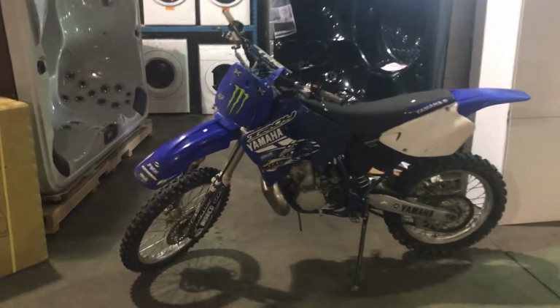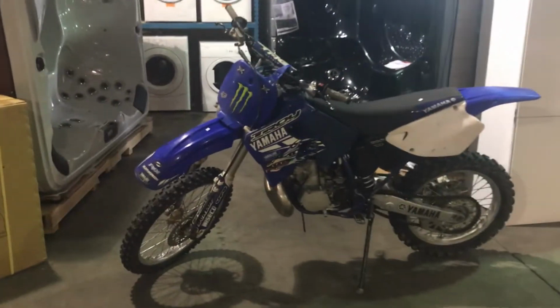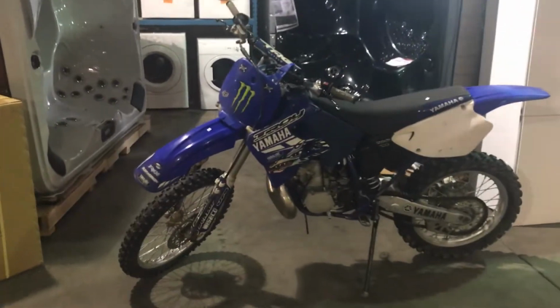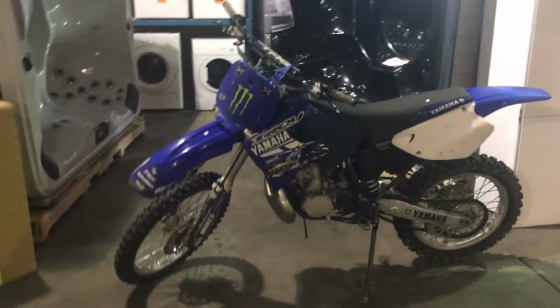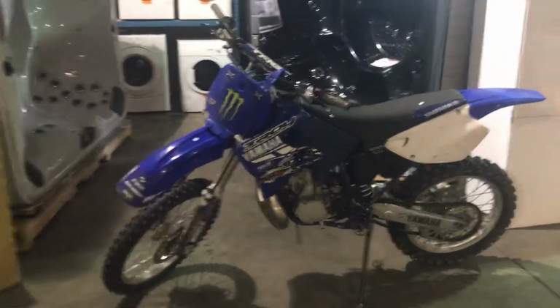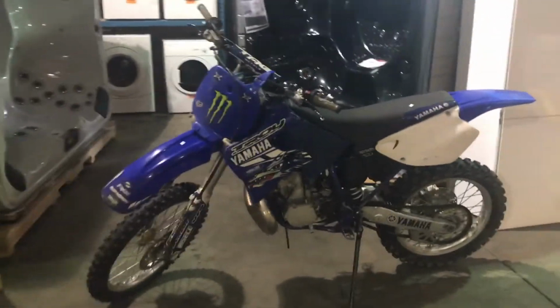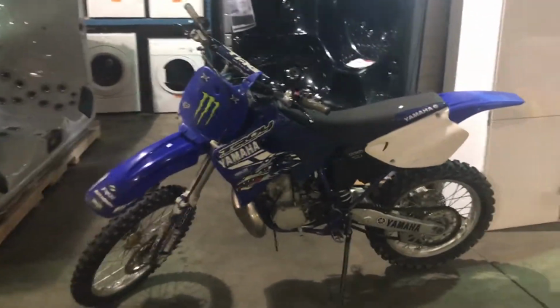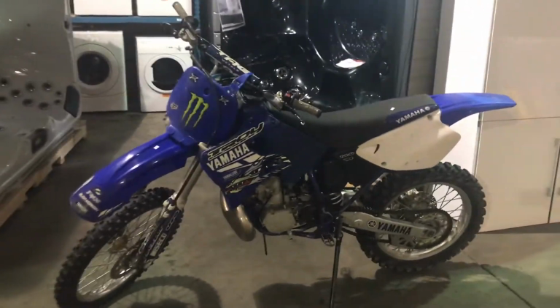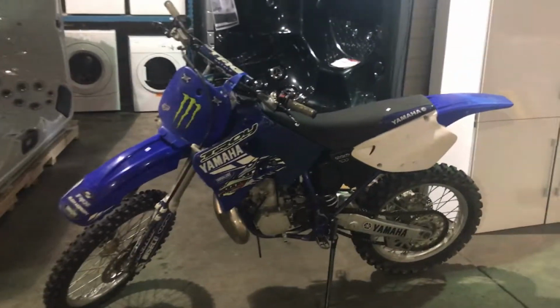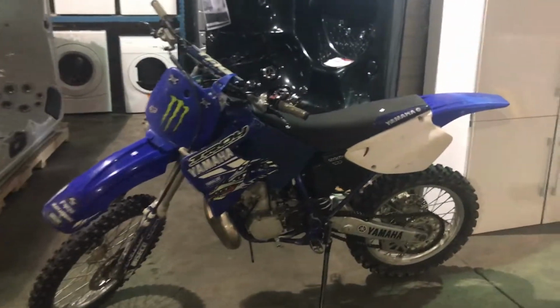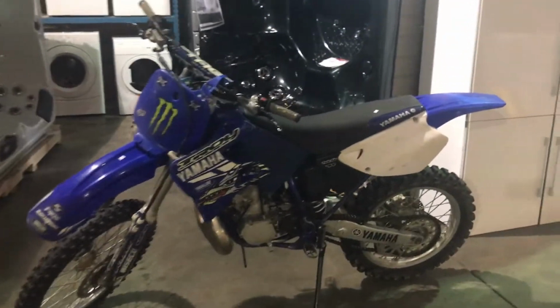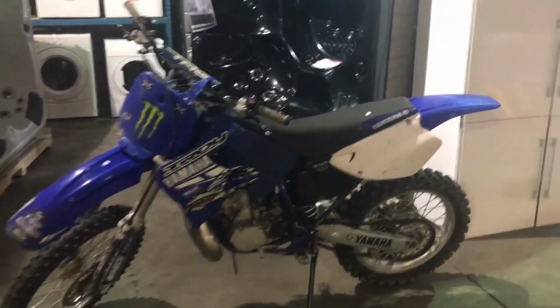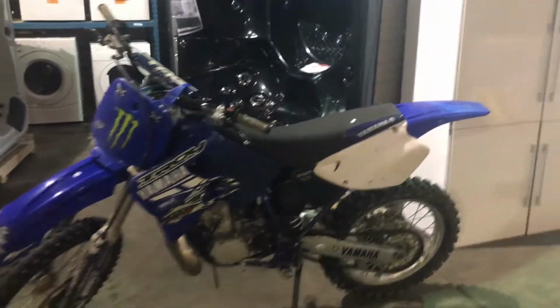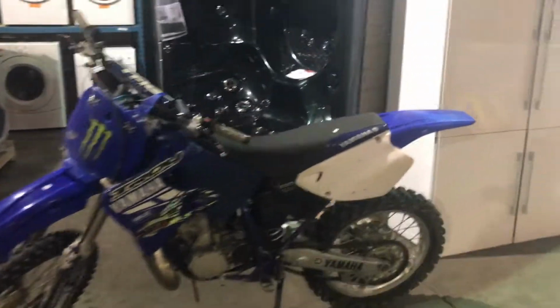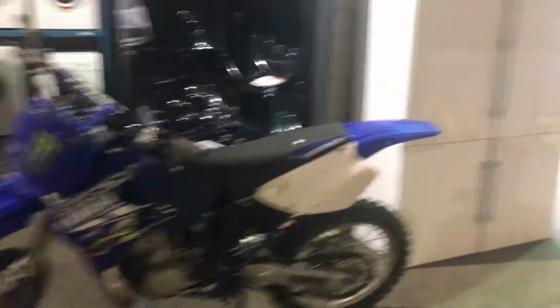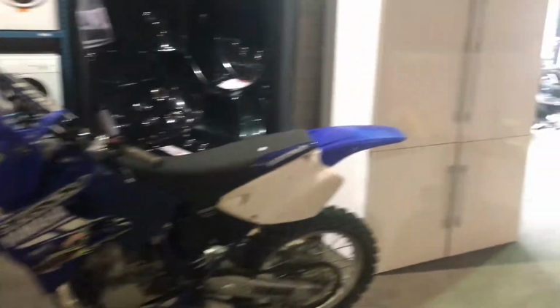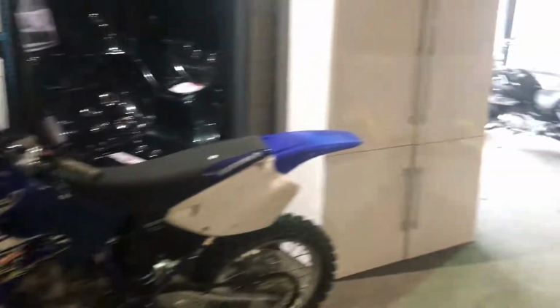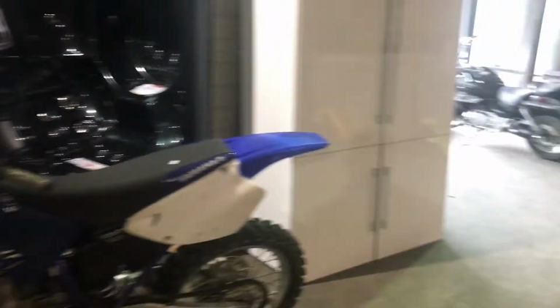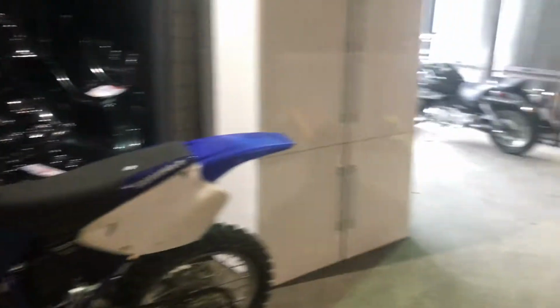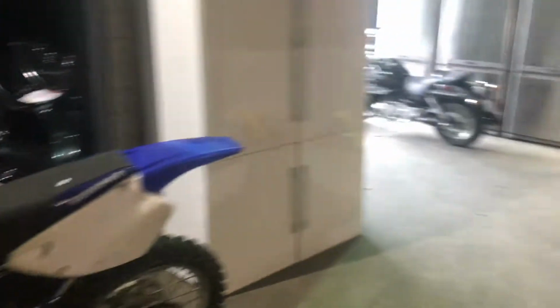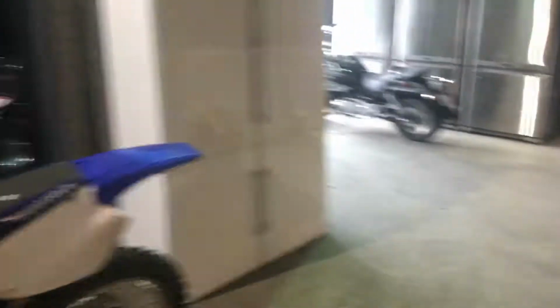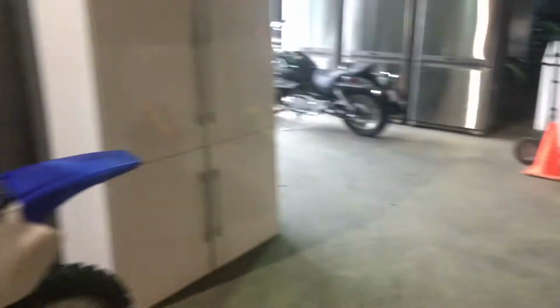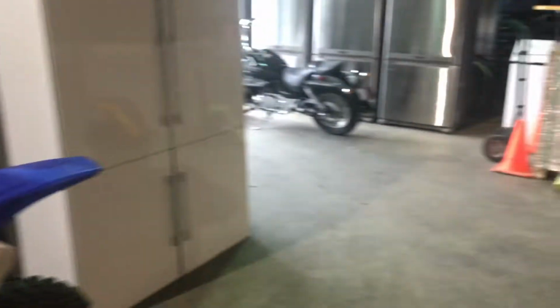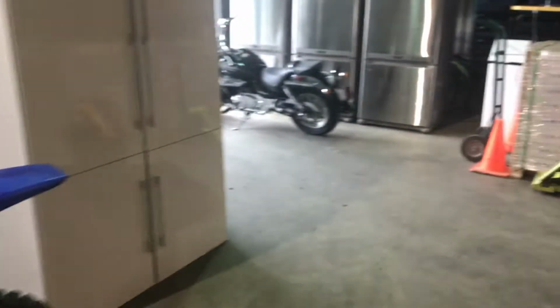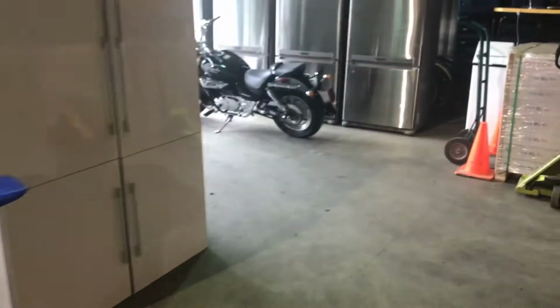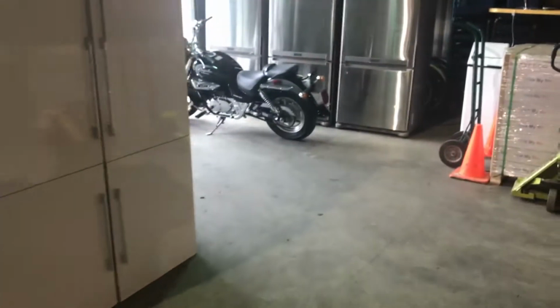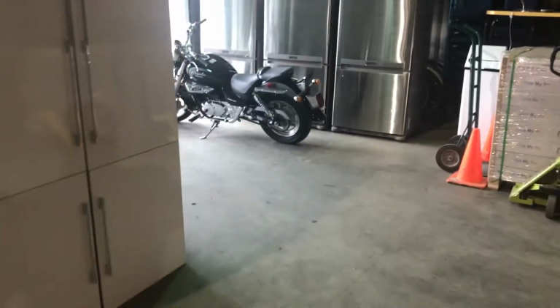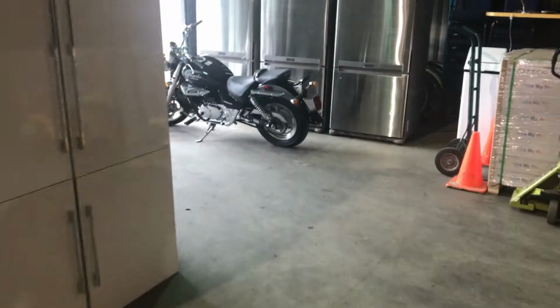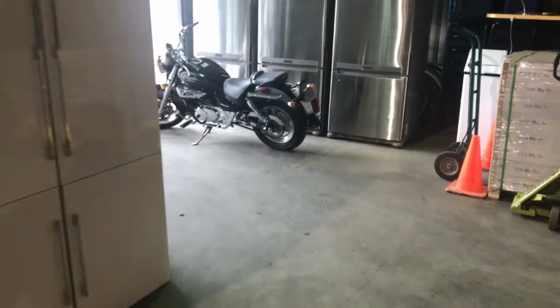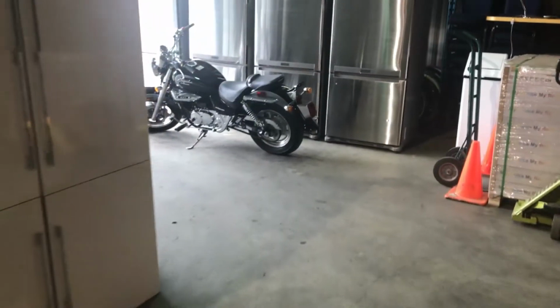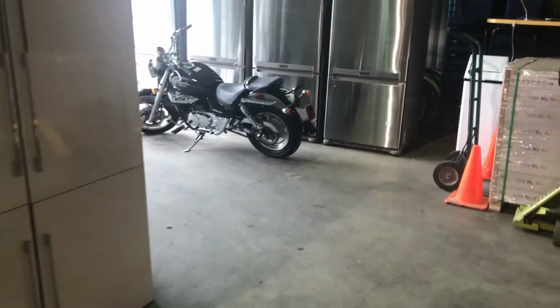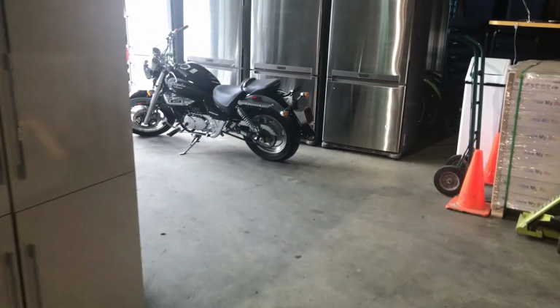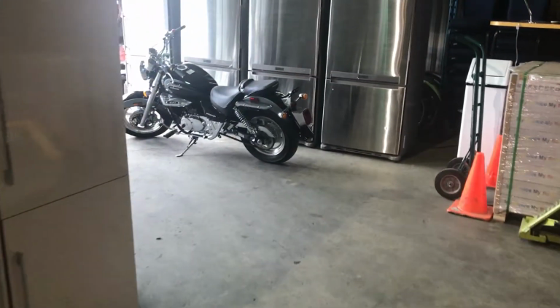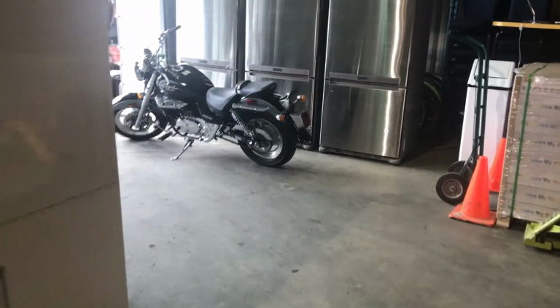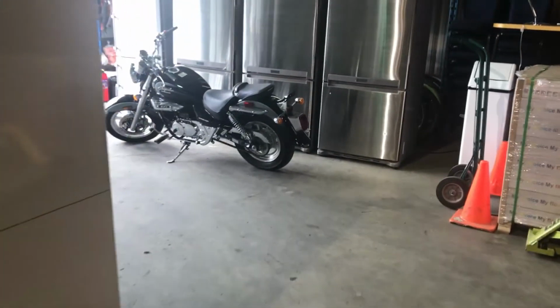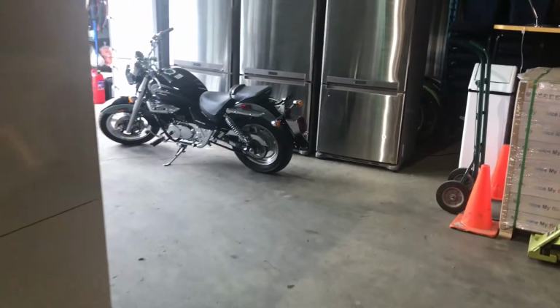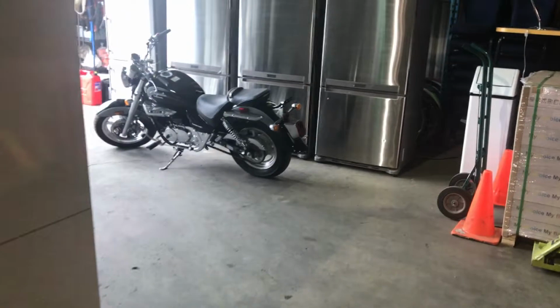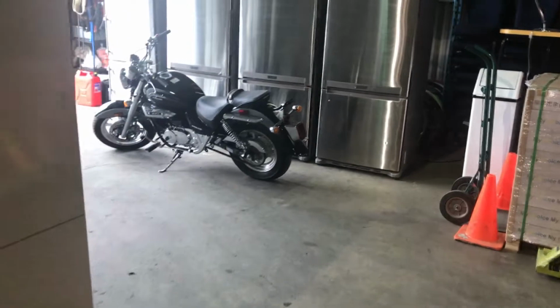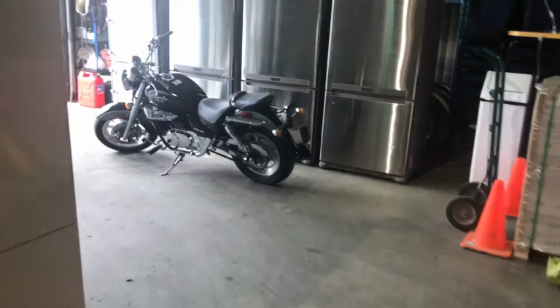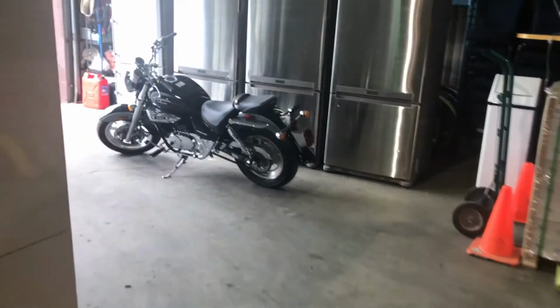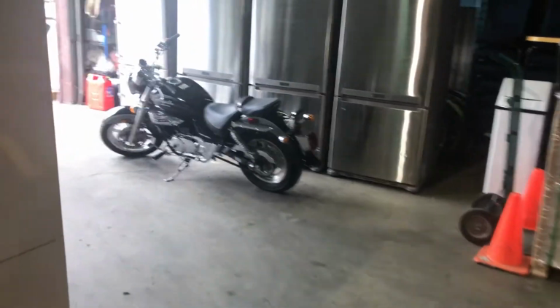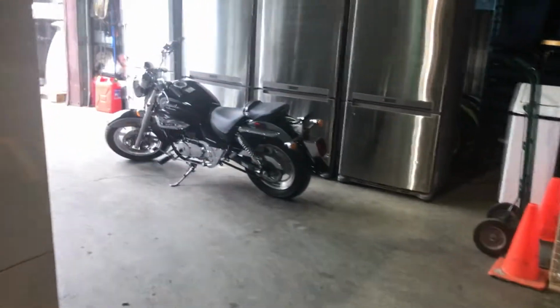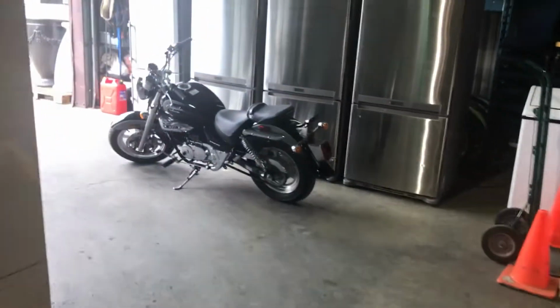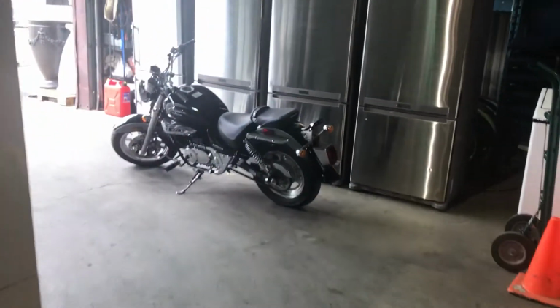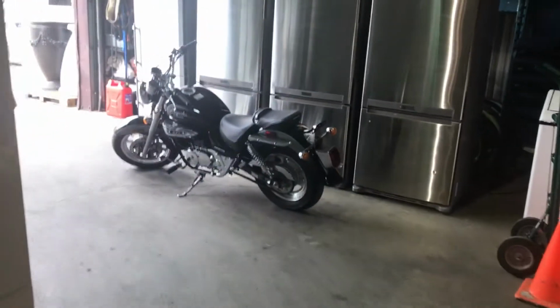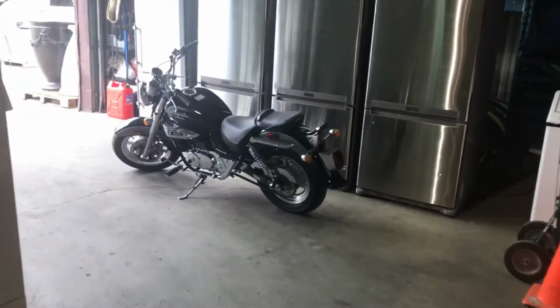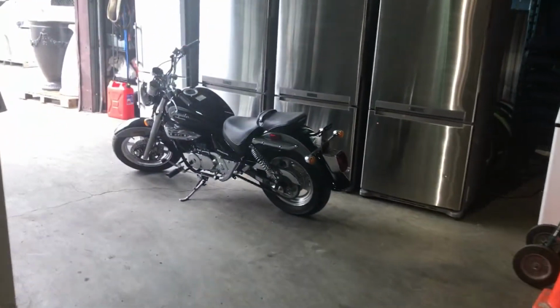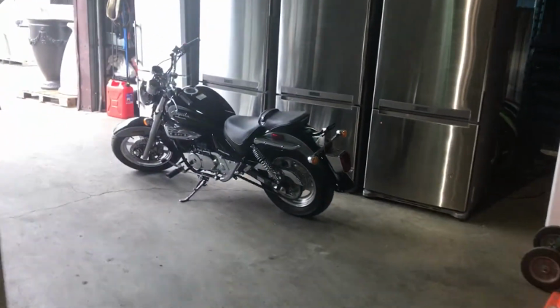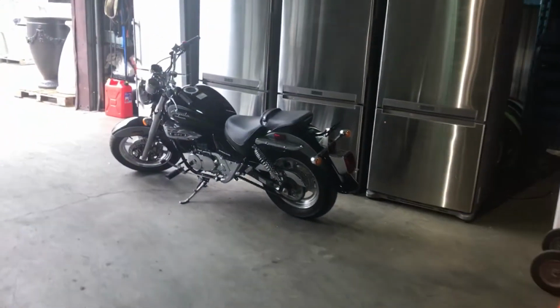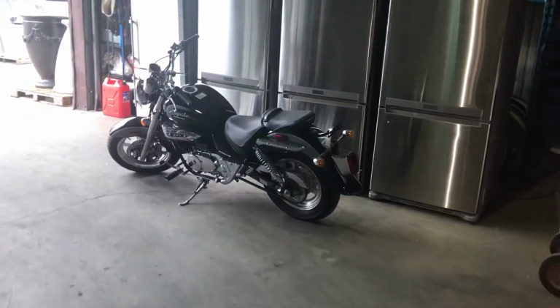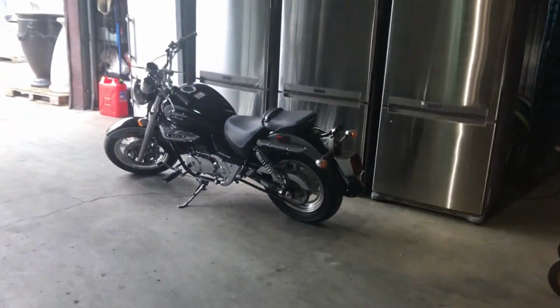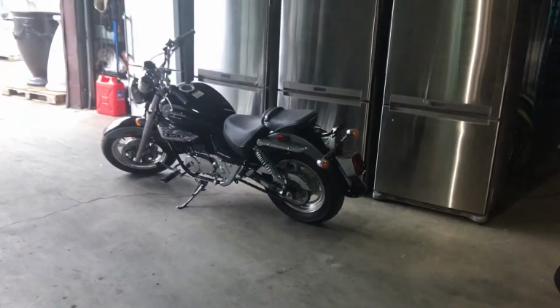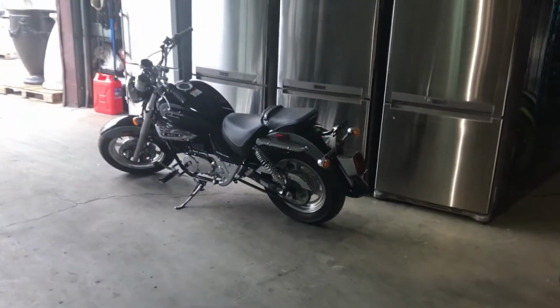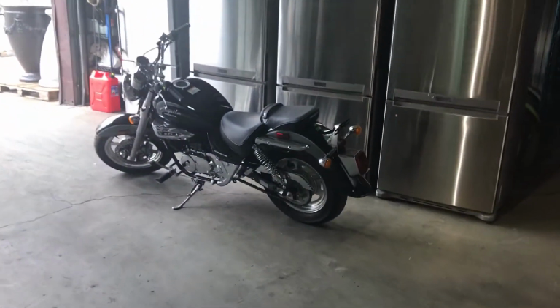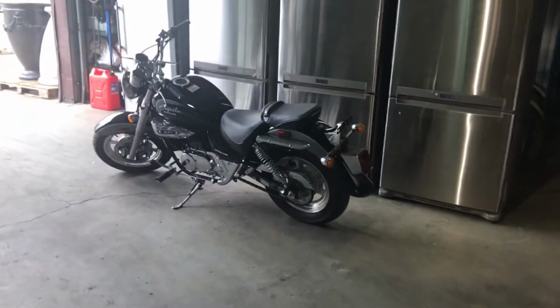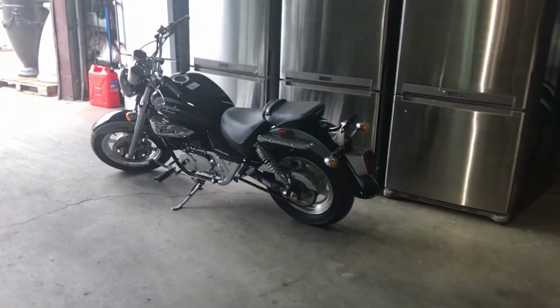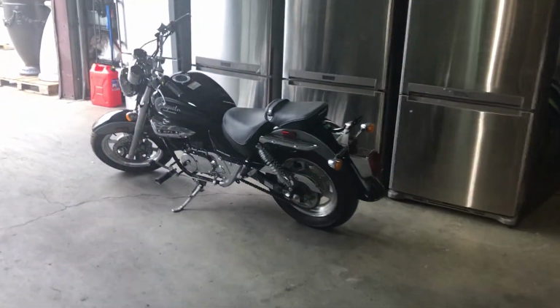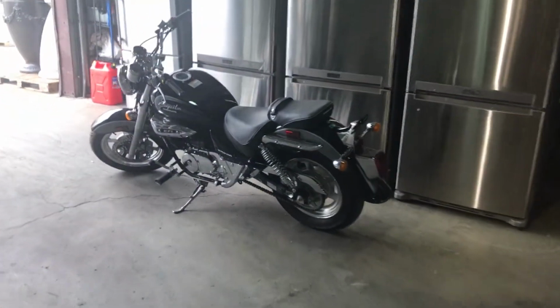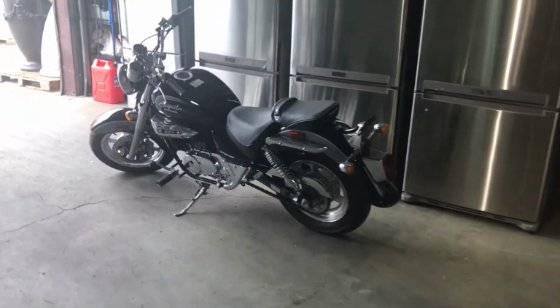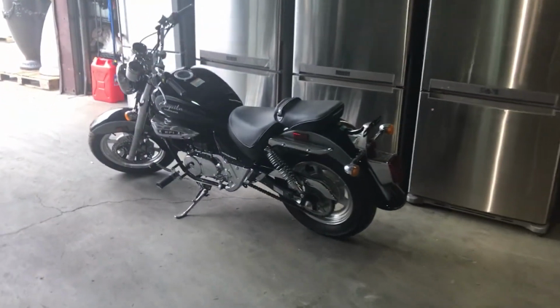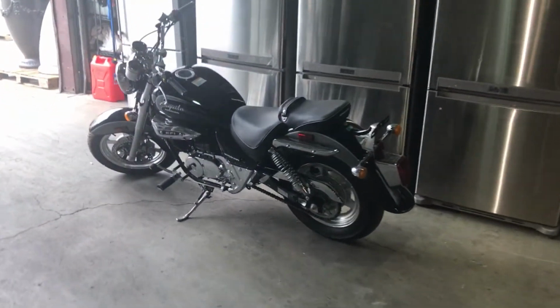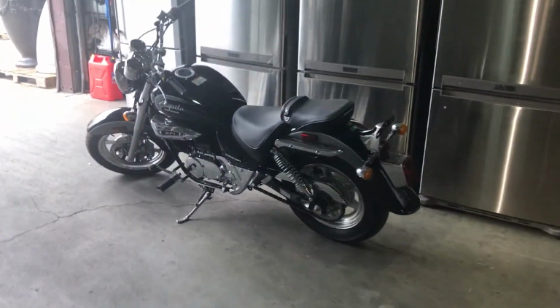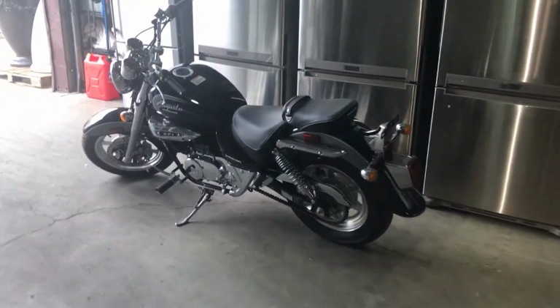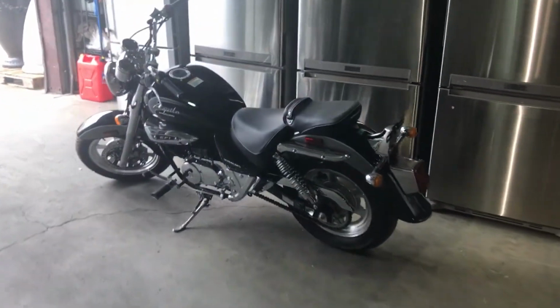The sale is this Saturday, Able Auctions Langley, 19757 92A Avenue. Look at this bike — it's brand new.